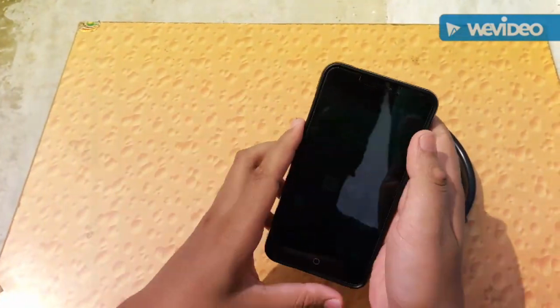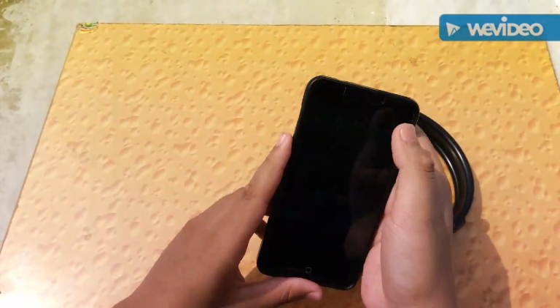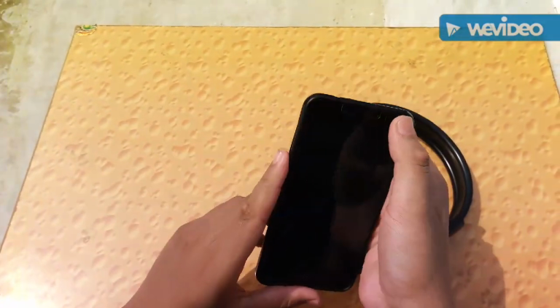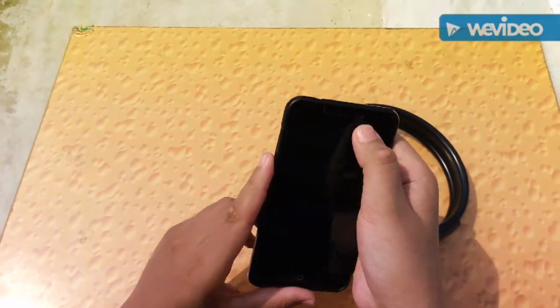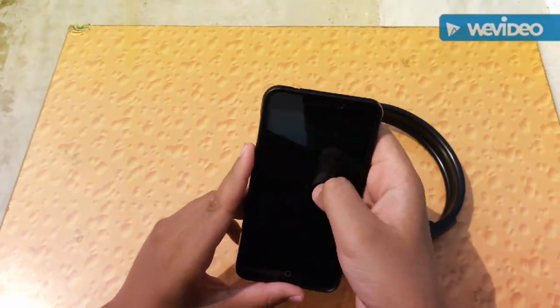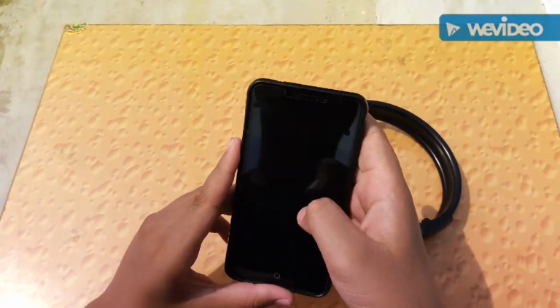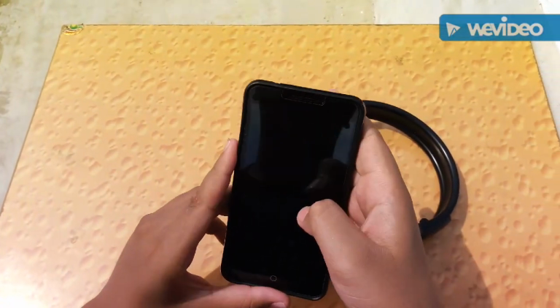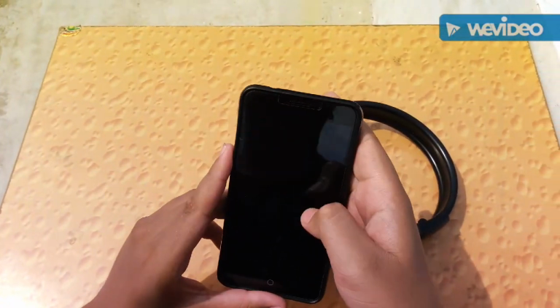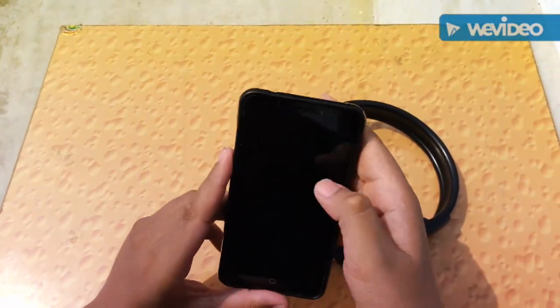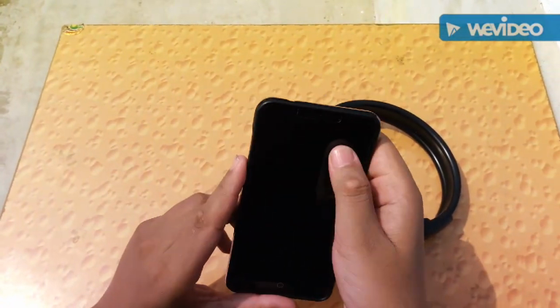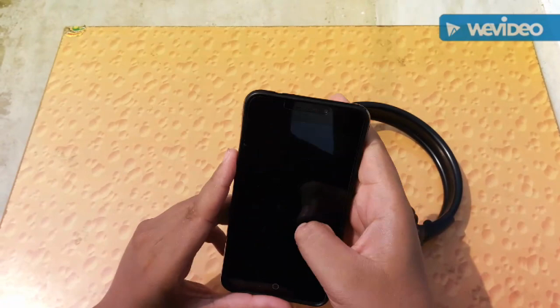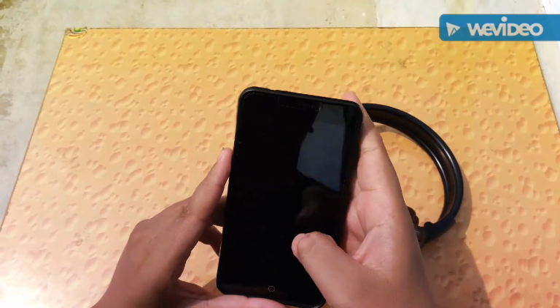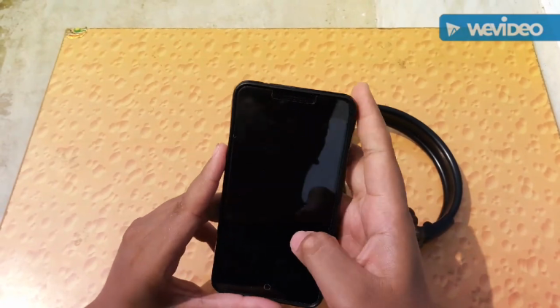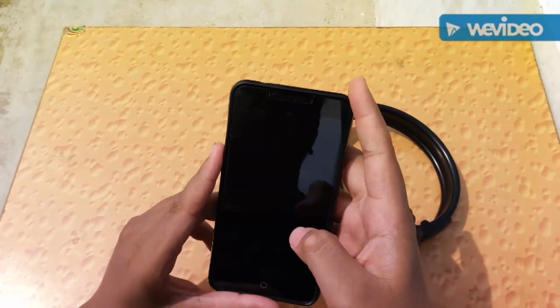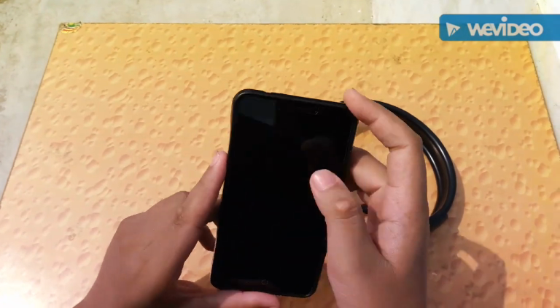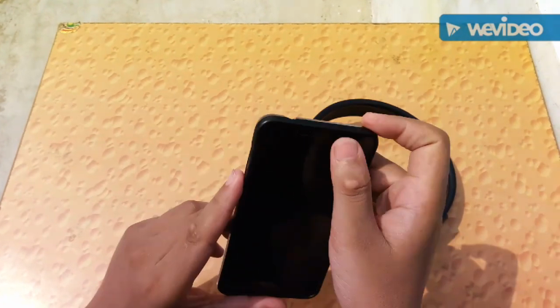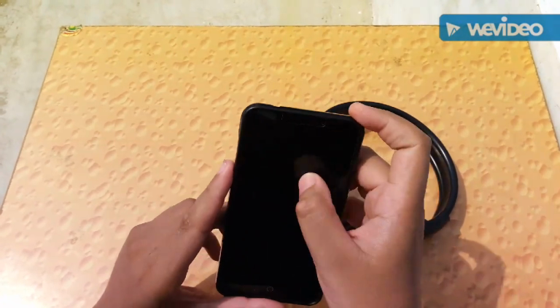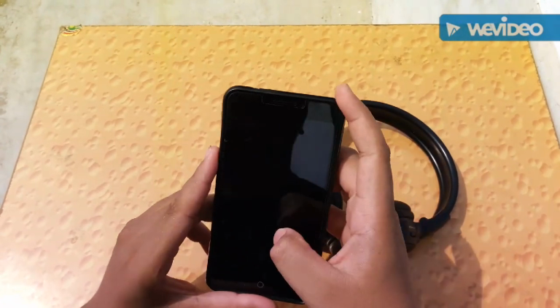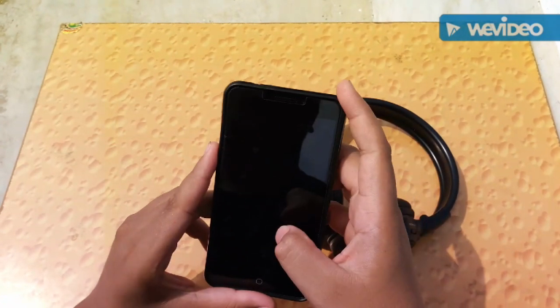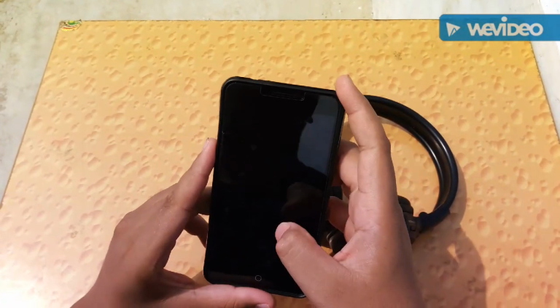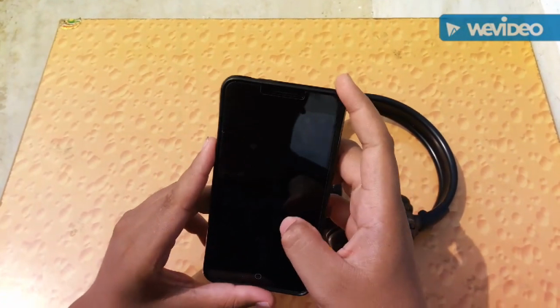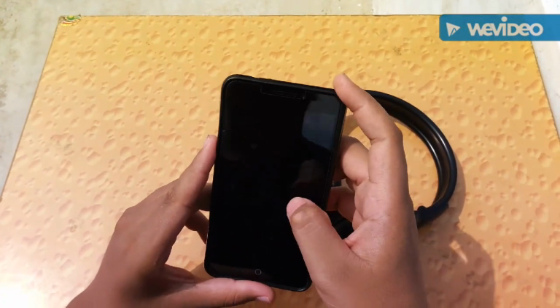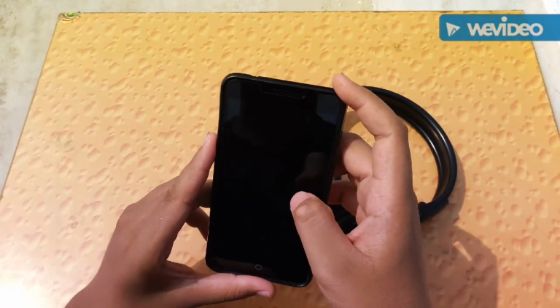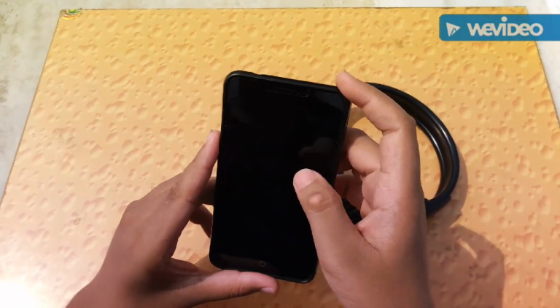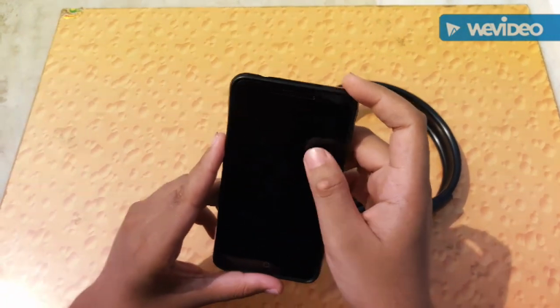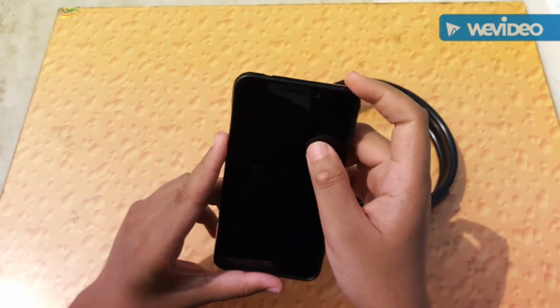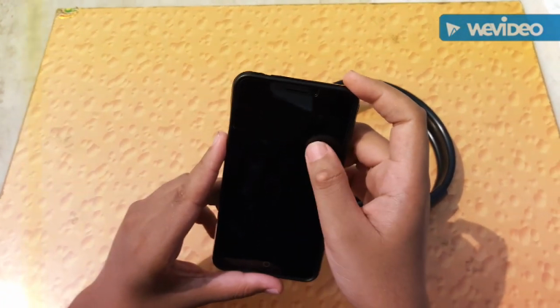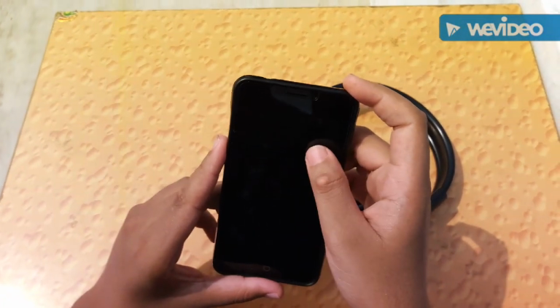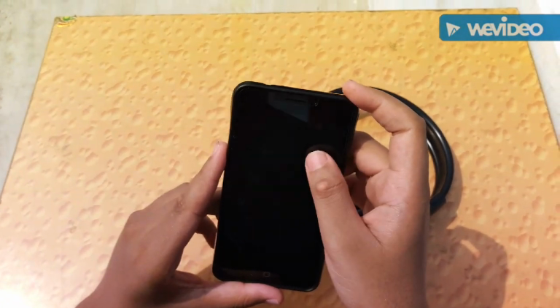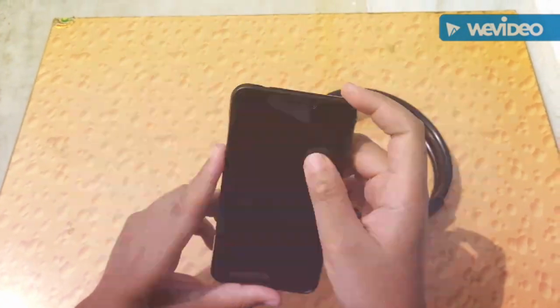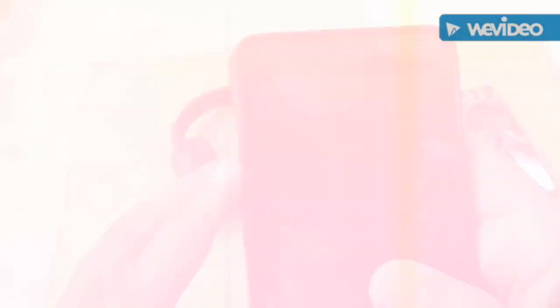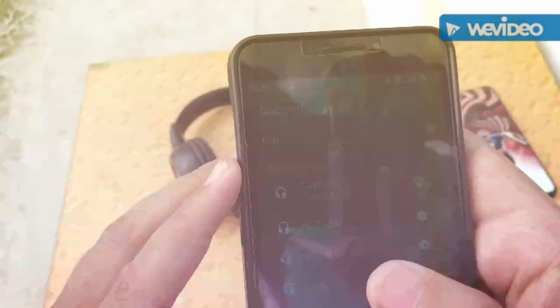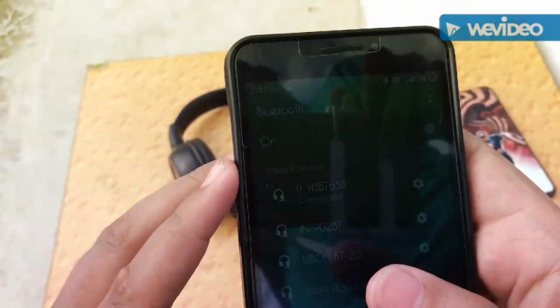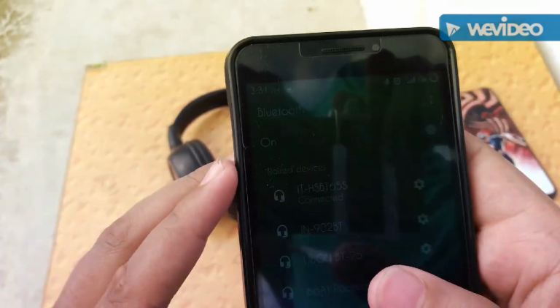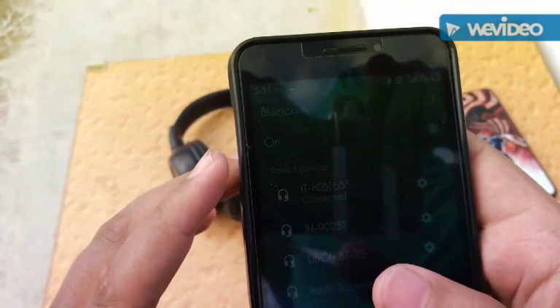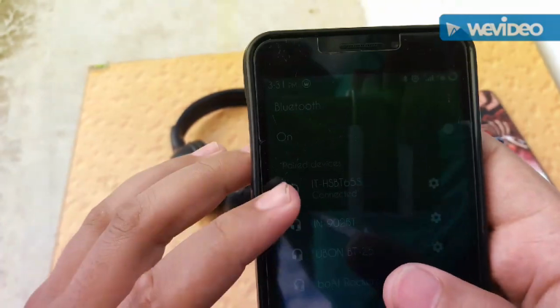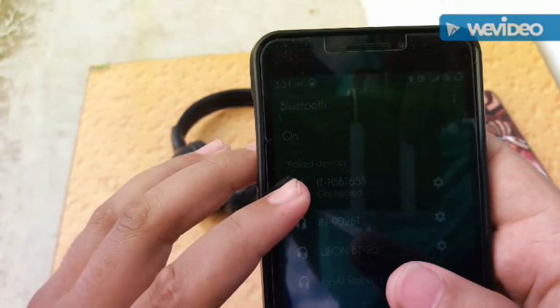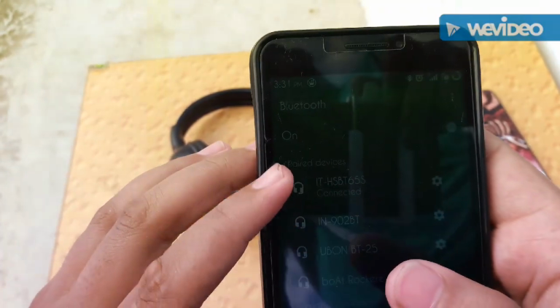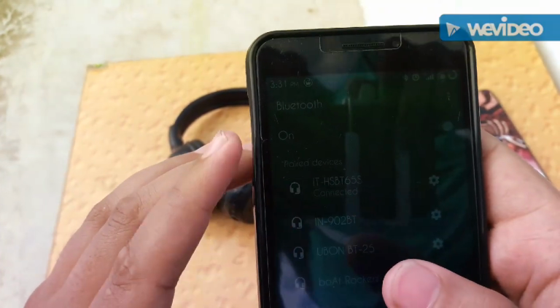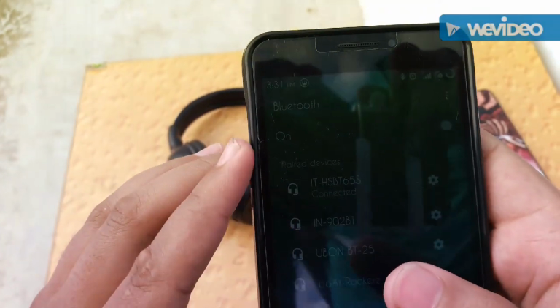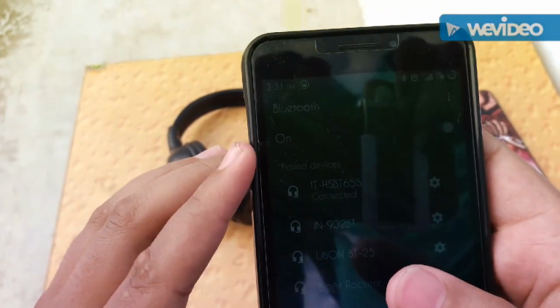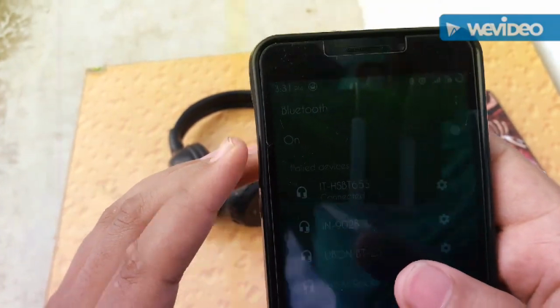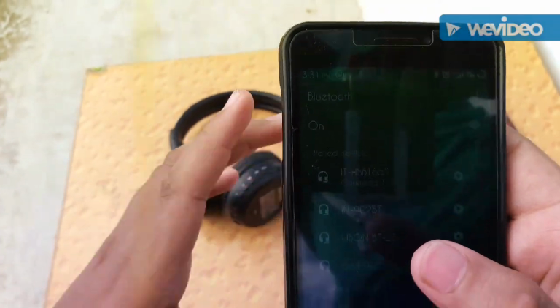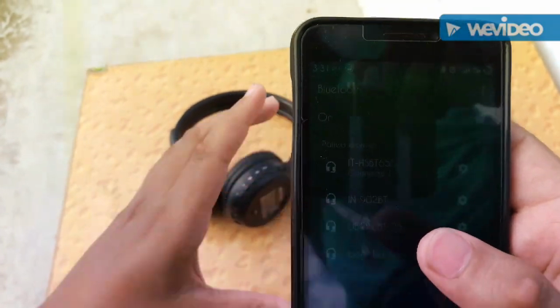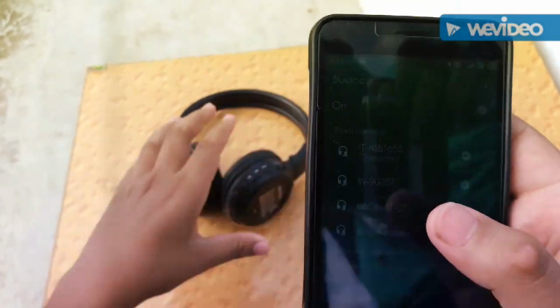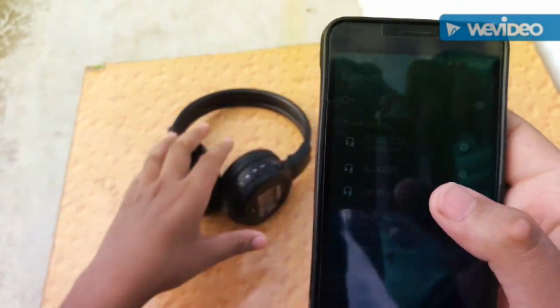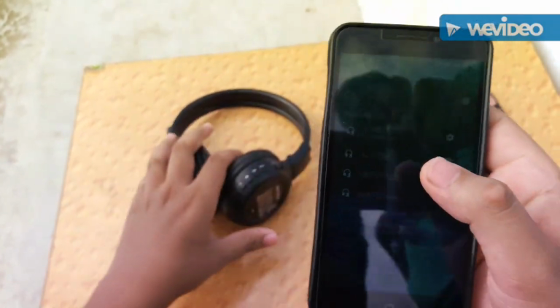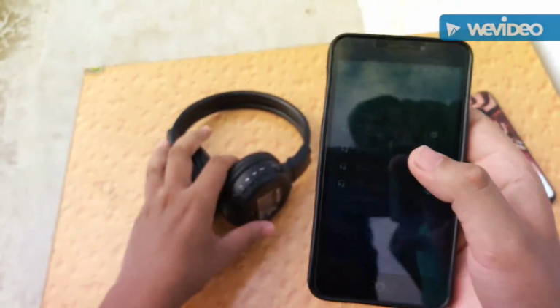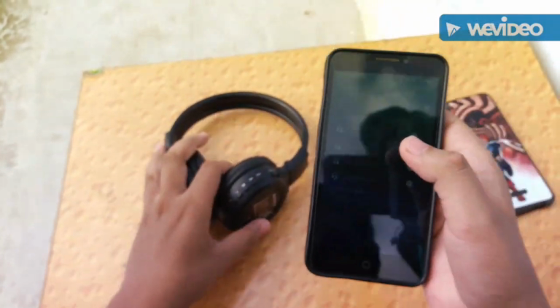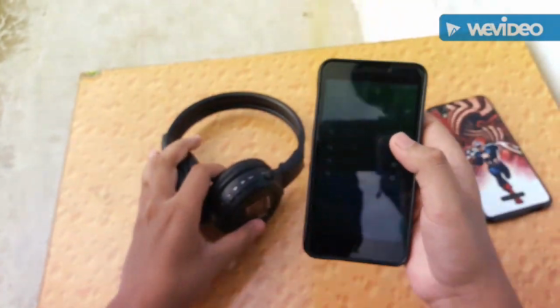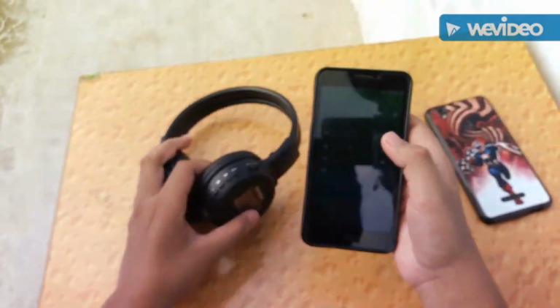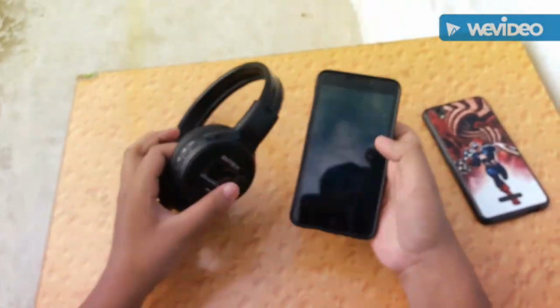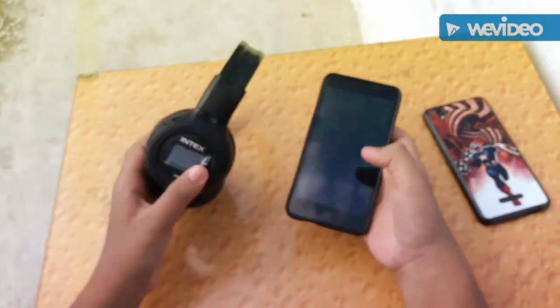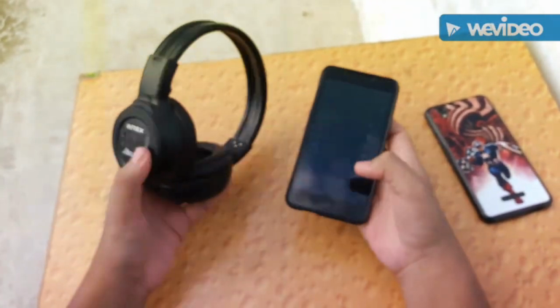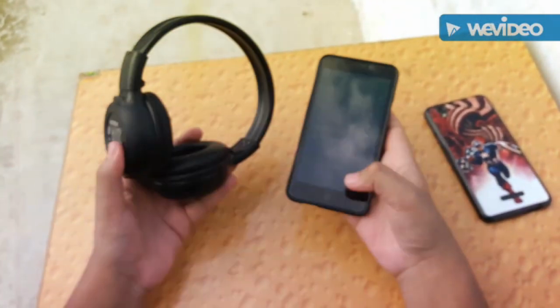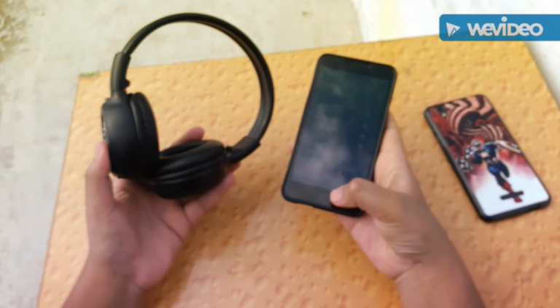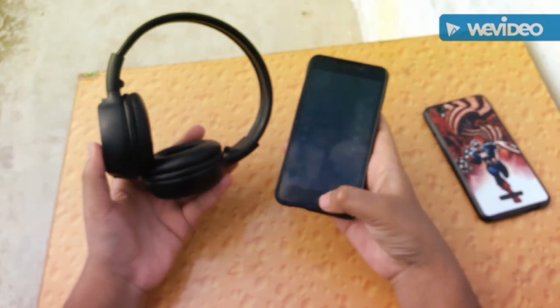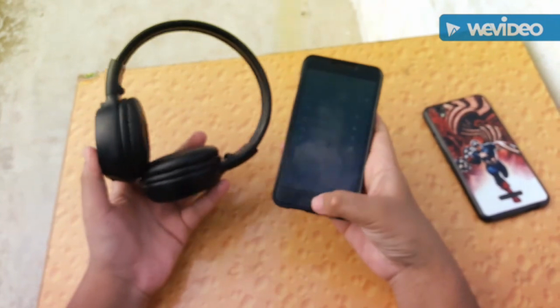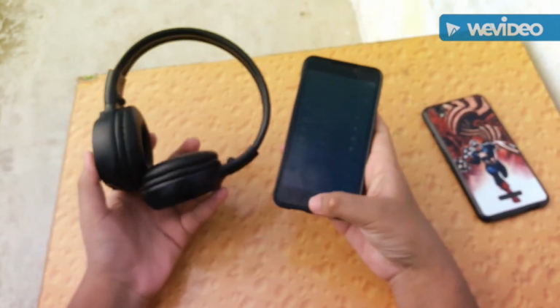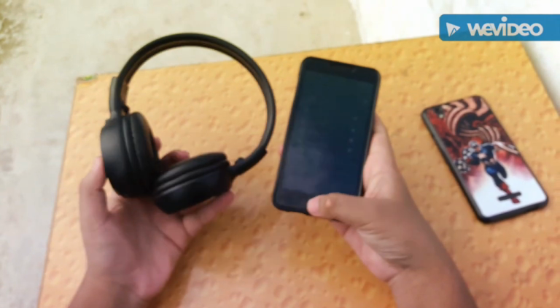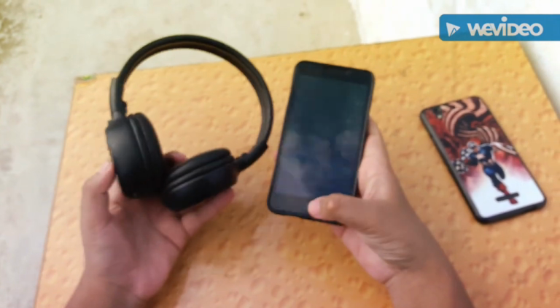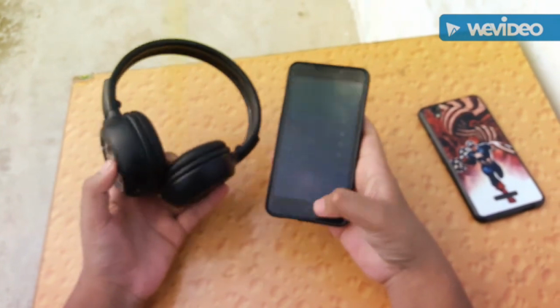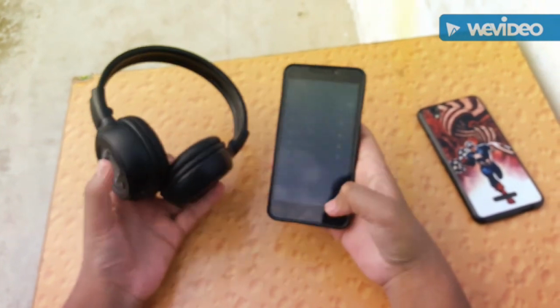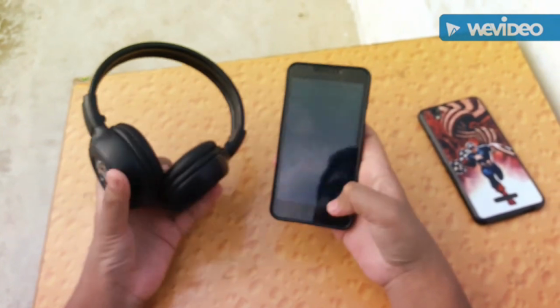Let's check my phone. As you can see, it is connected. So let's play a song now.